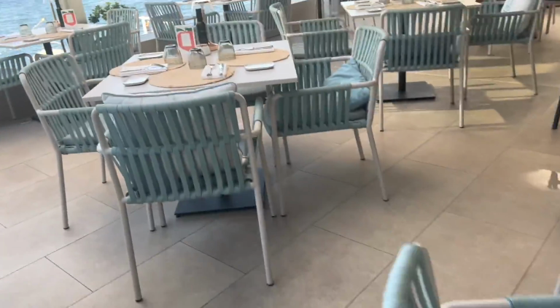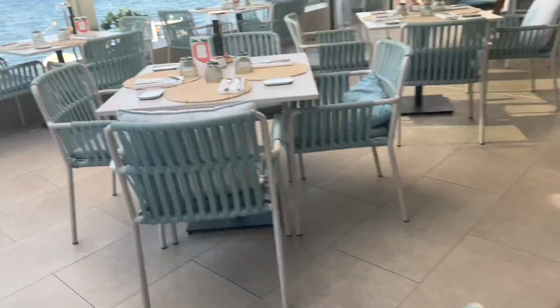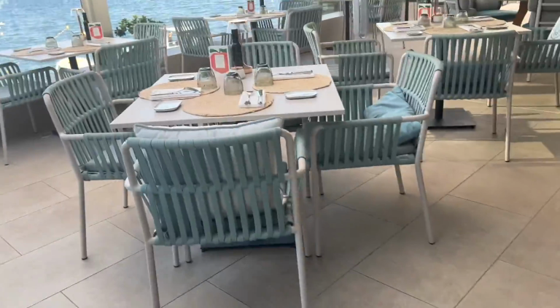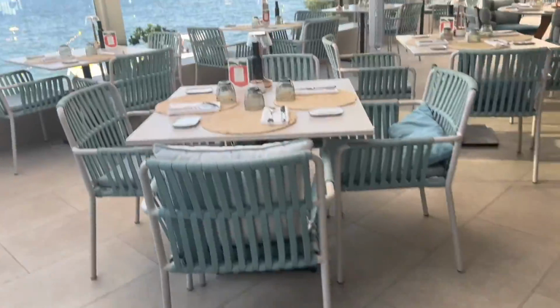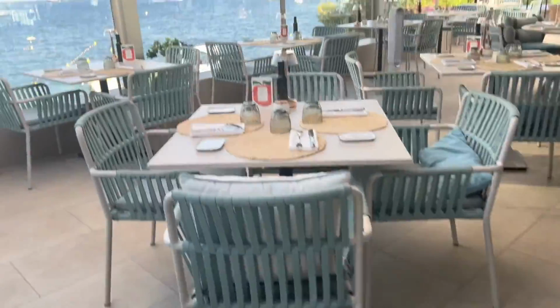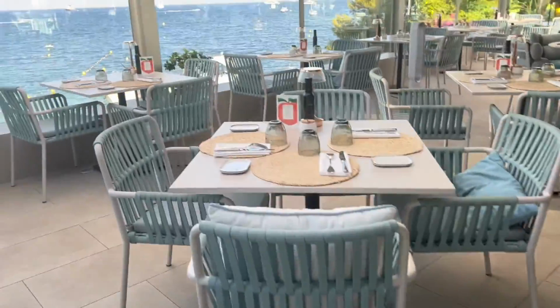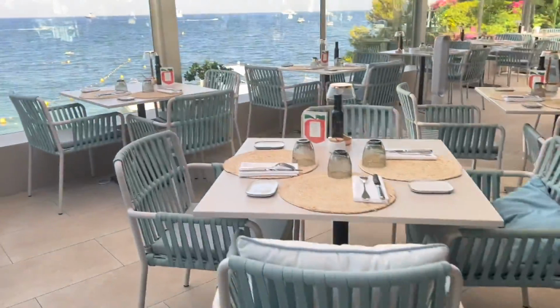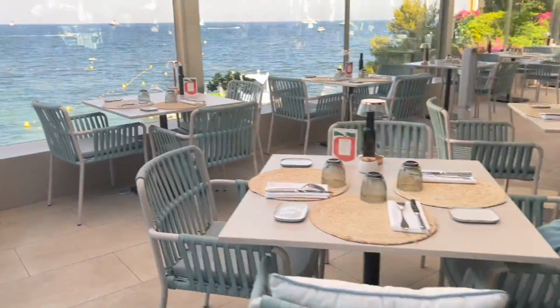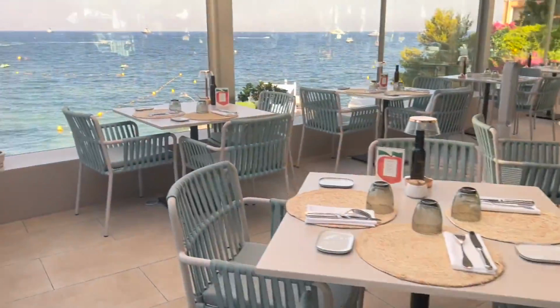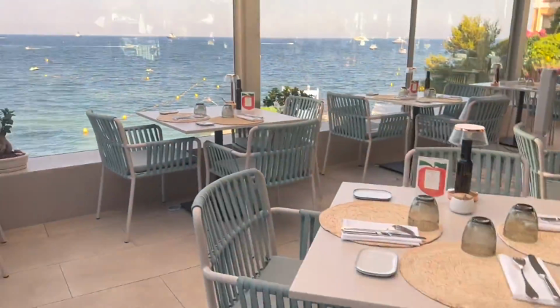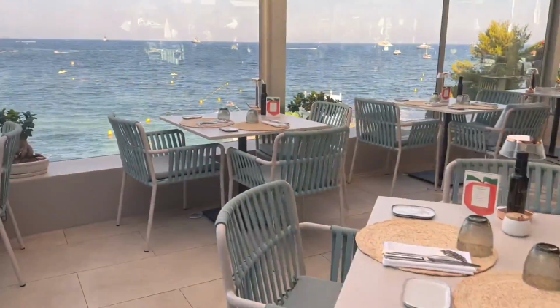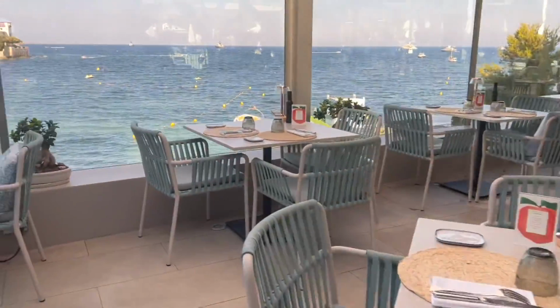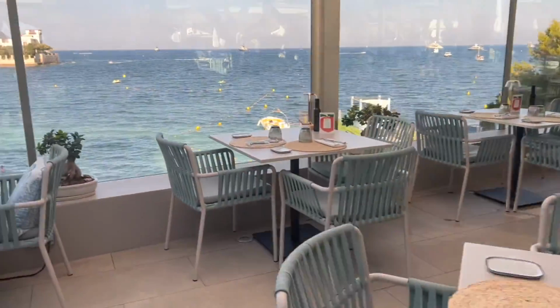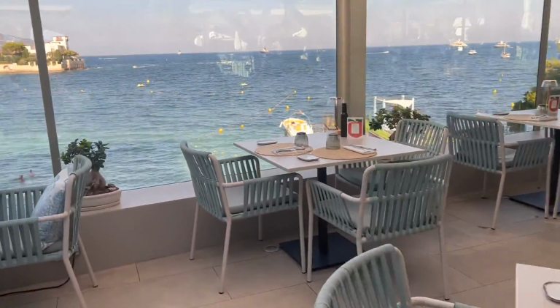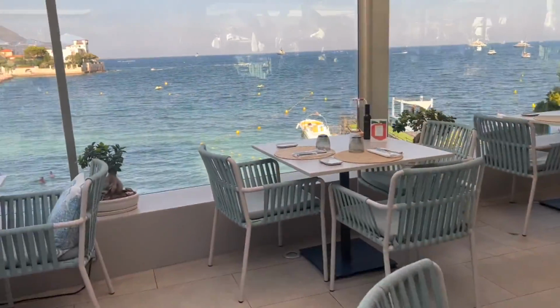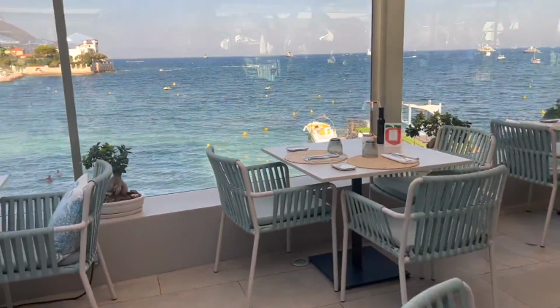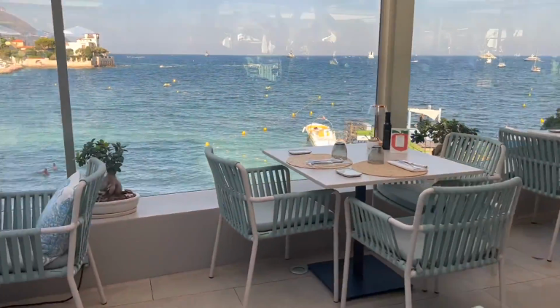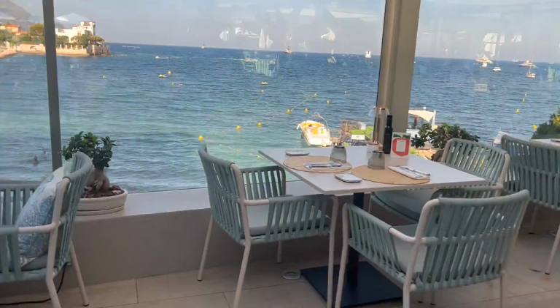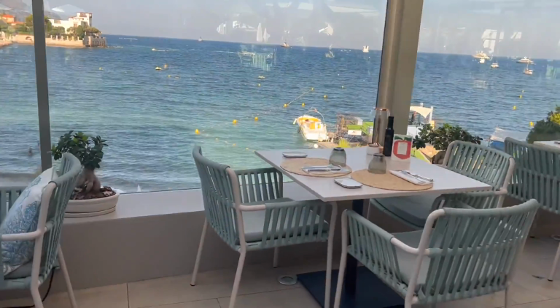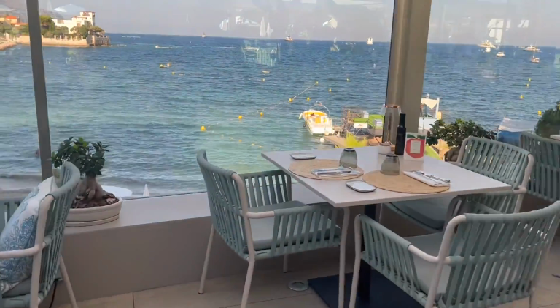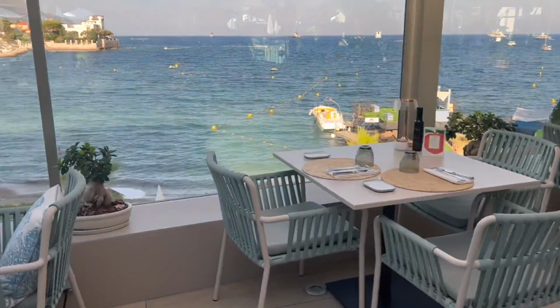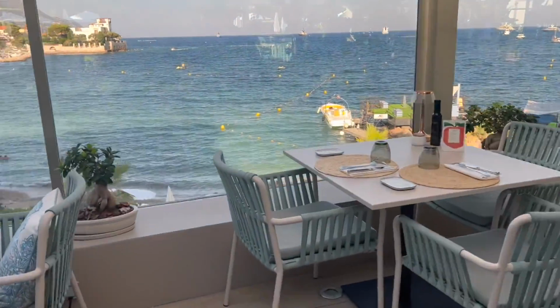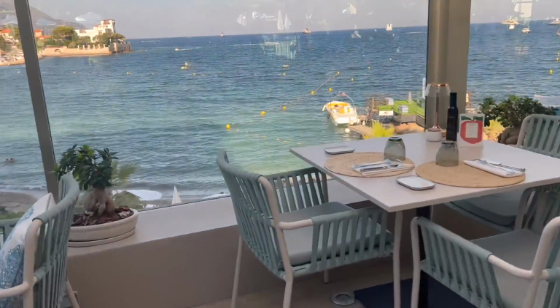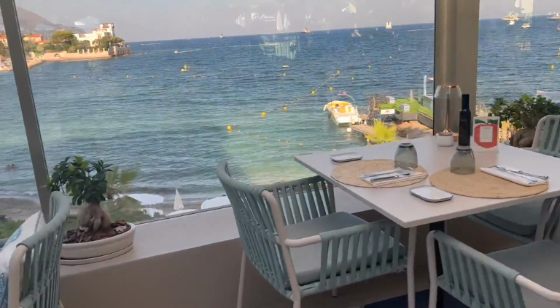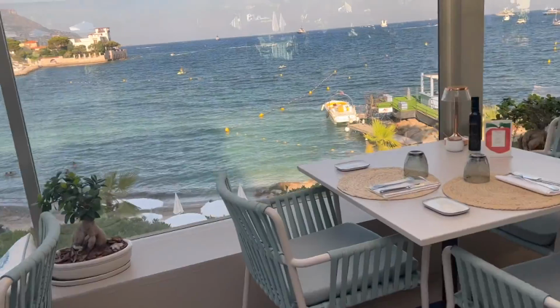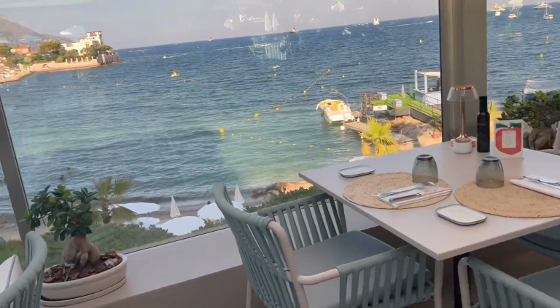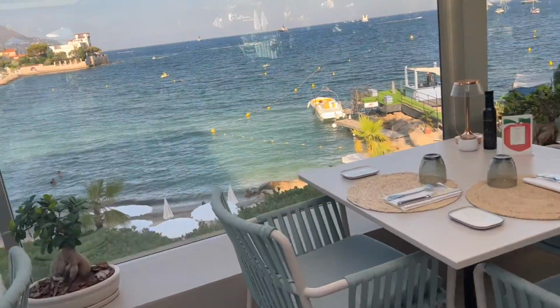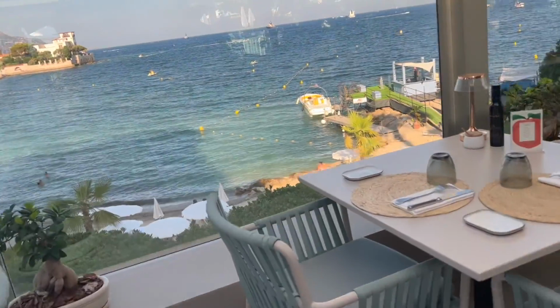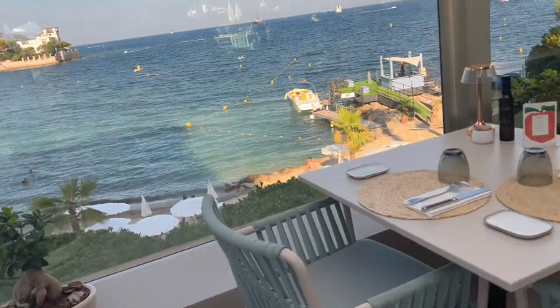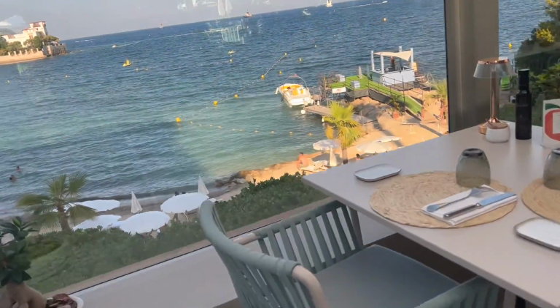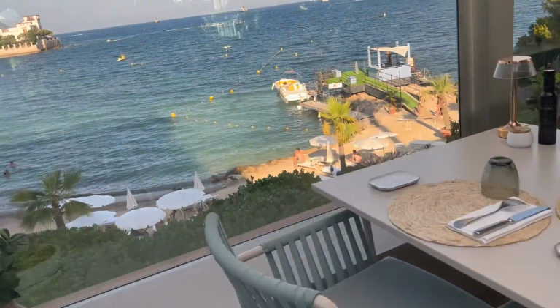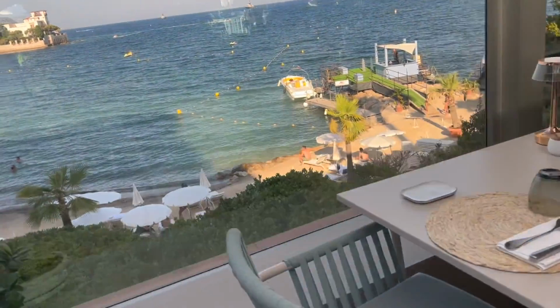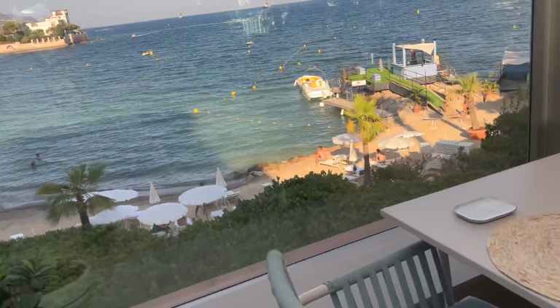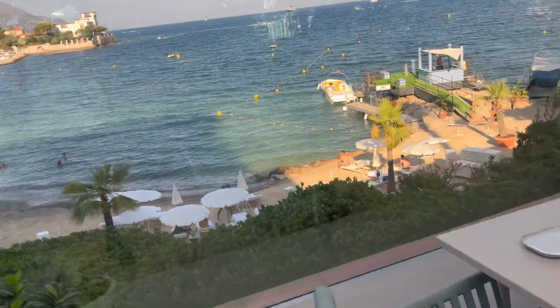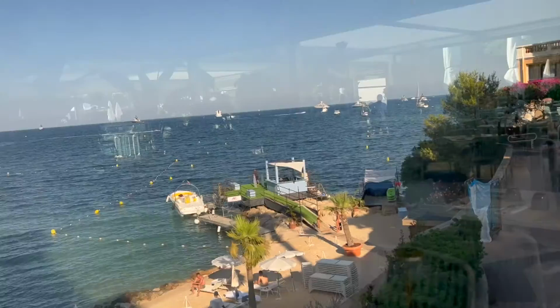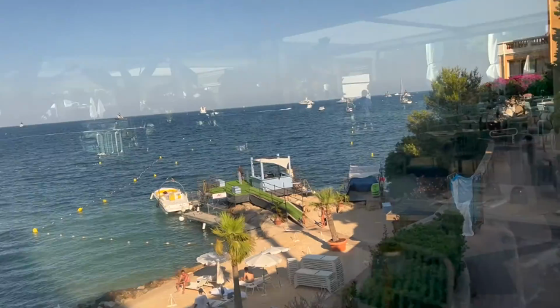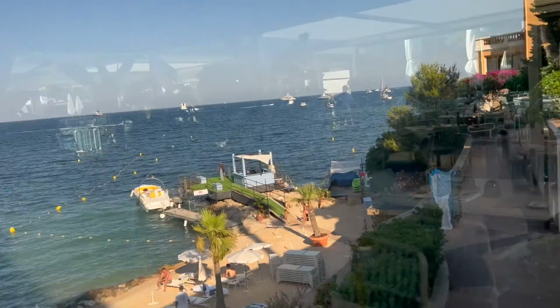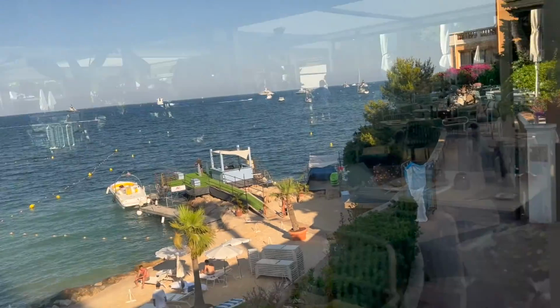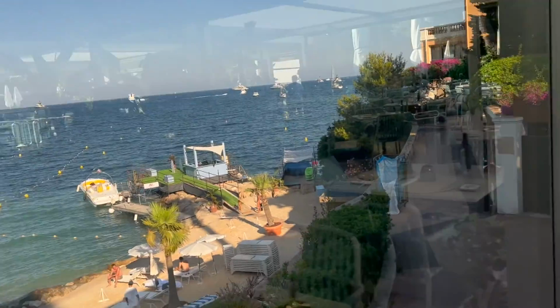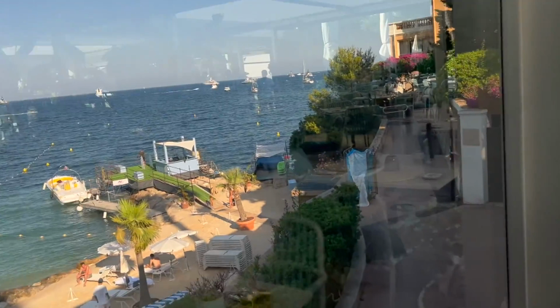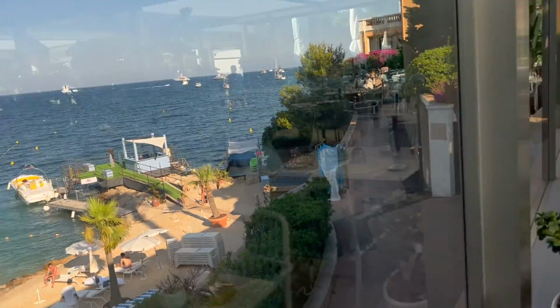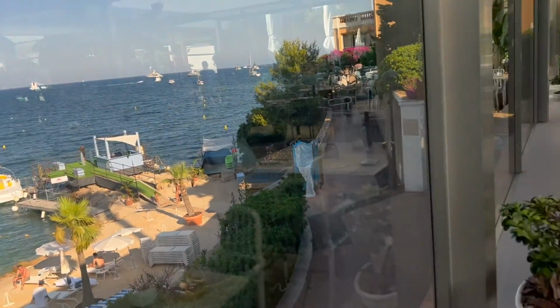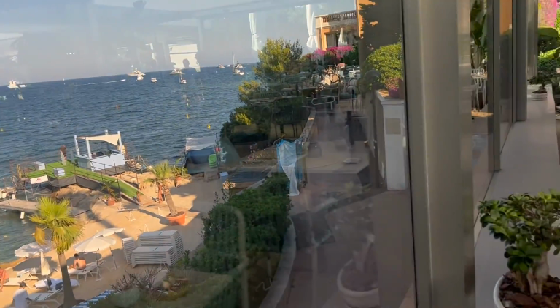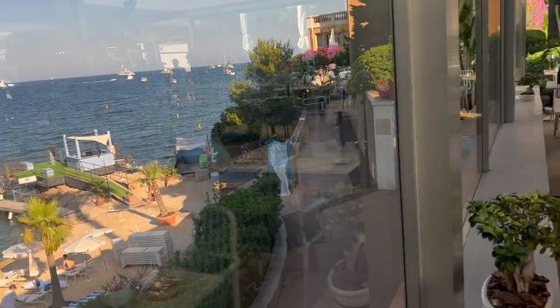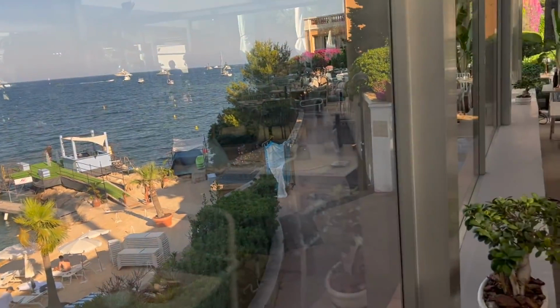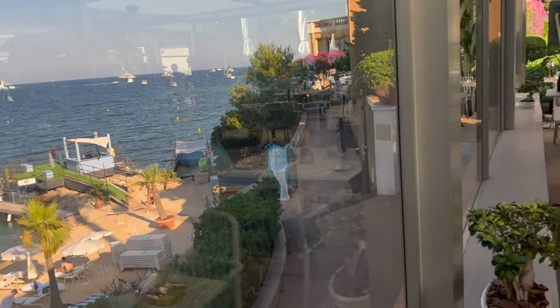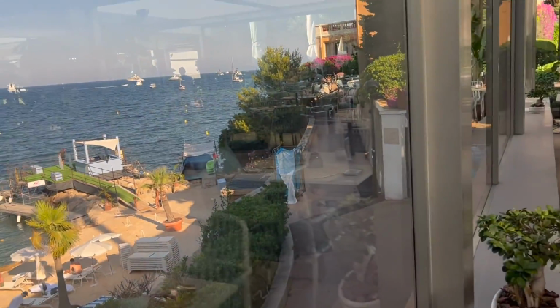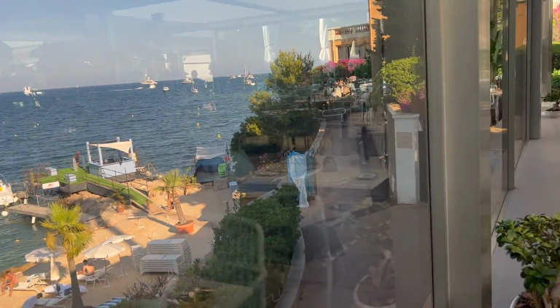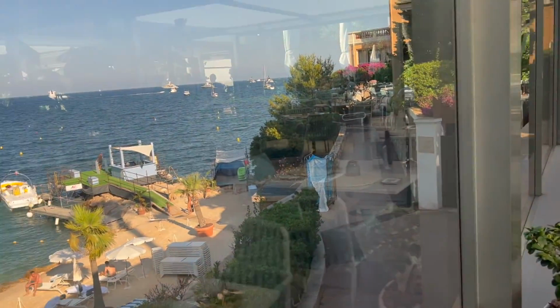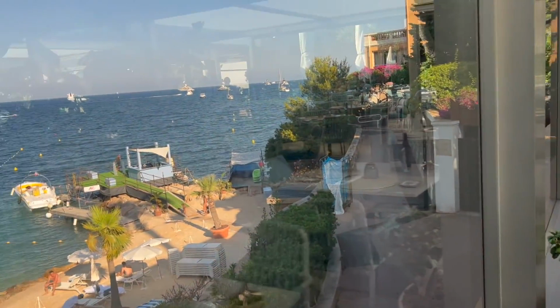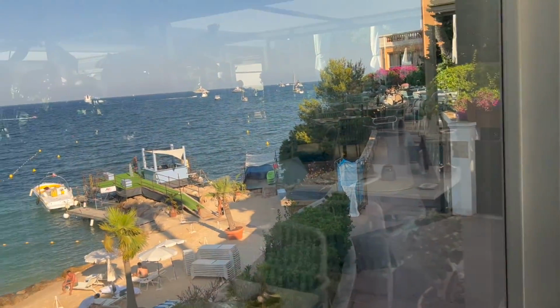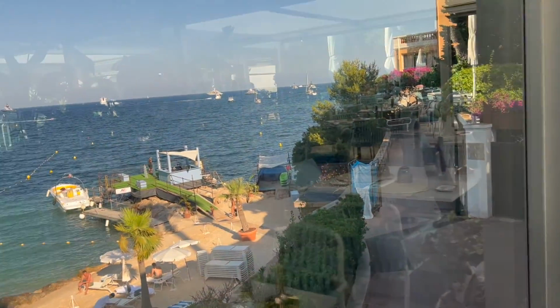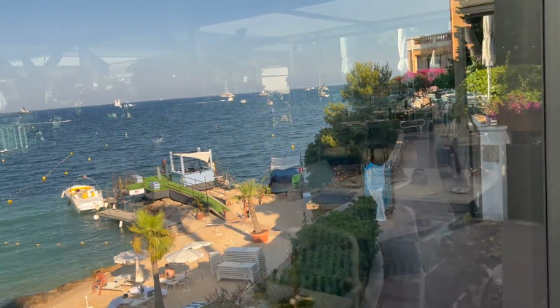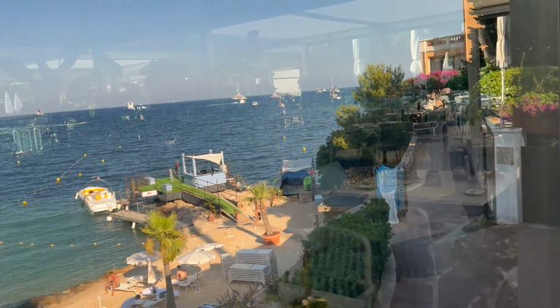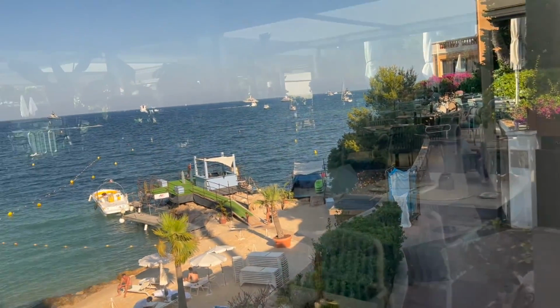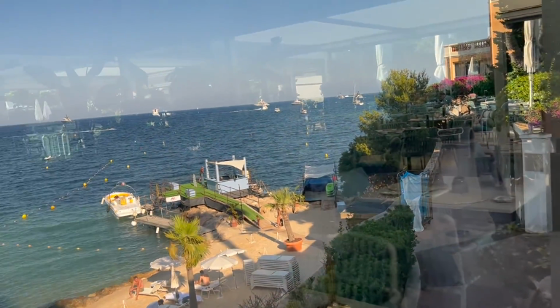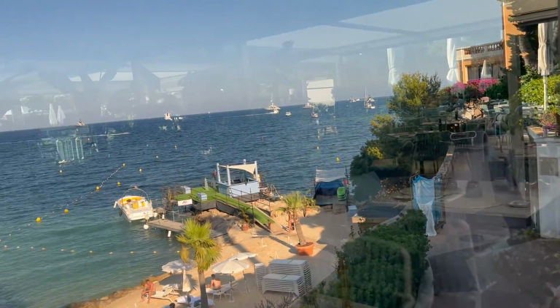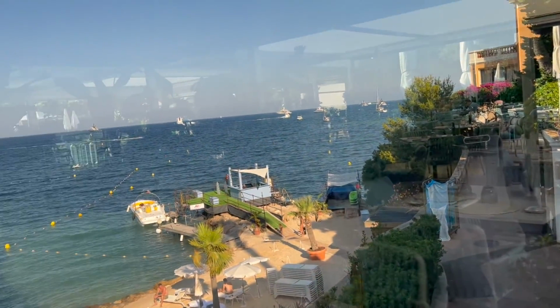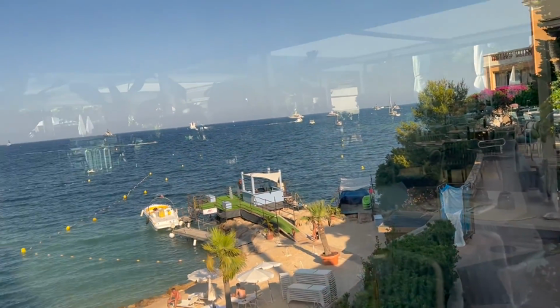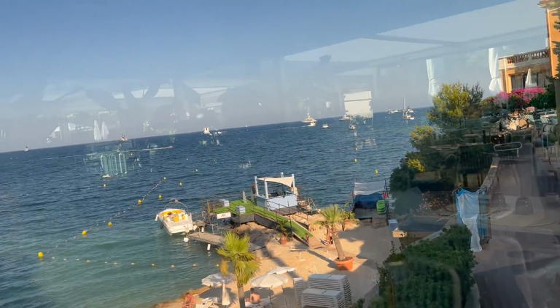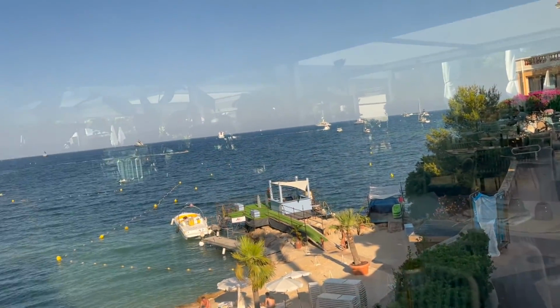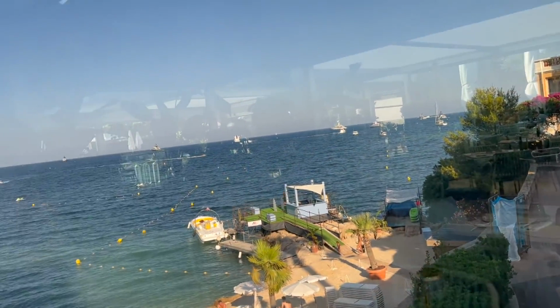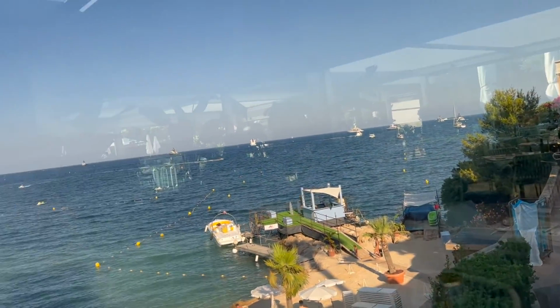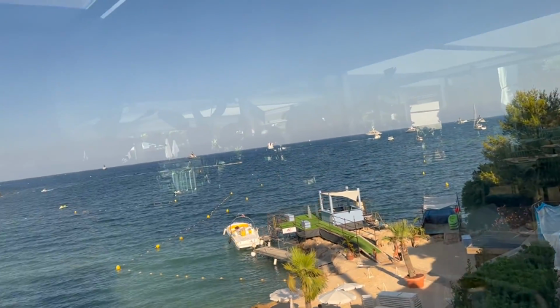However, the best part of the restaurant is not the food. In fact, it's the incredible views of the French Riviera, as you can see.